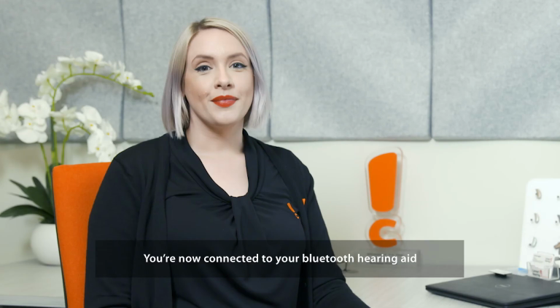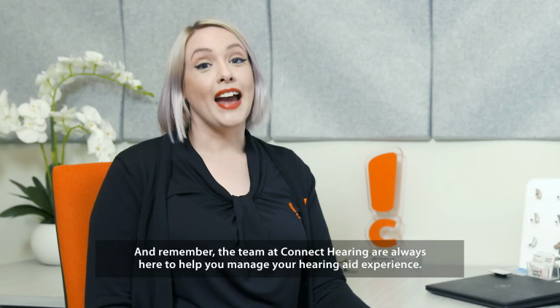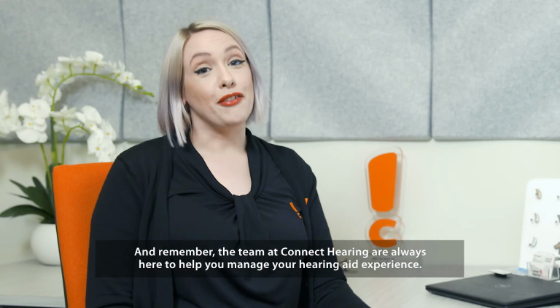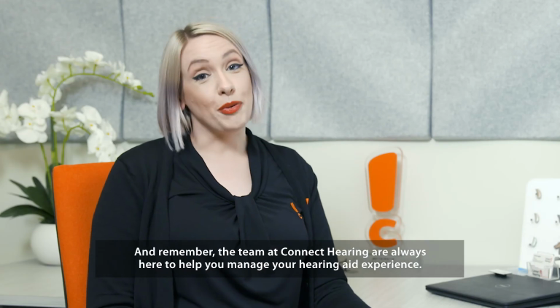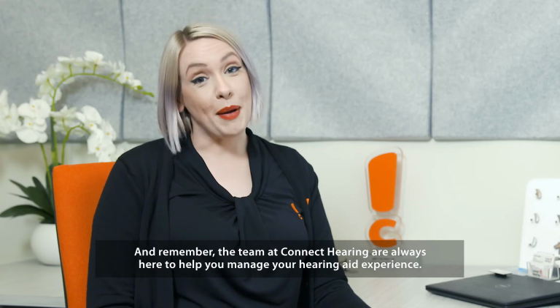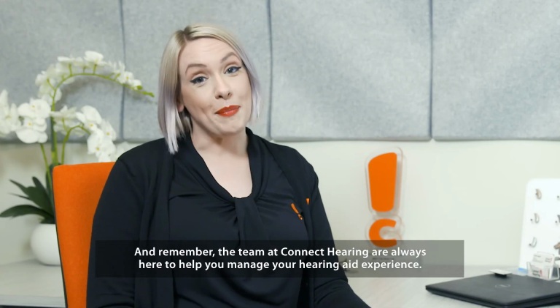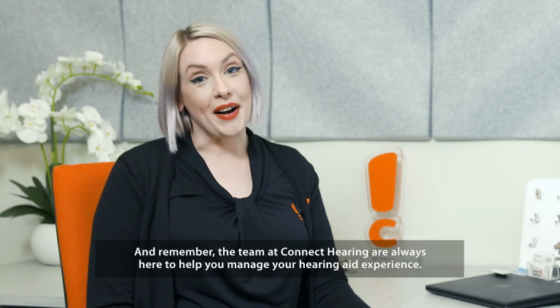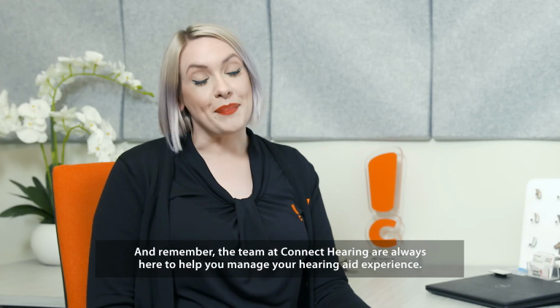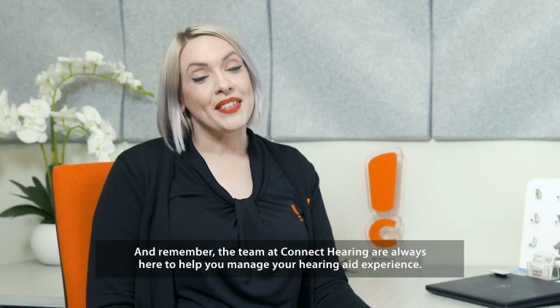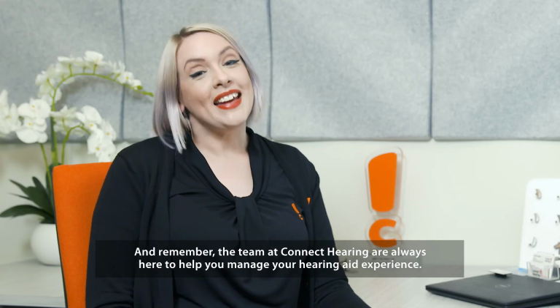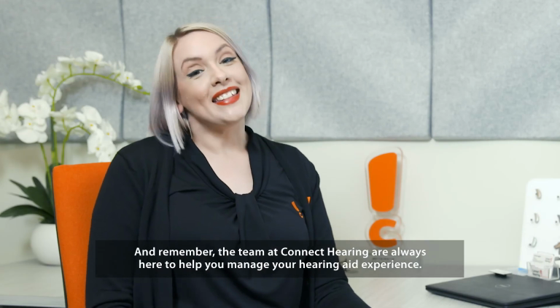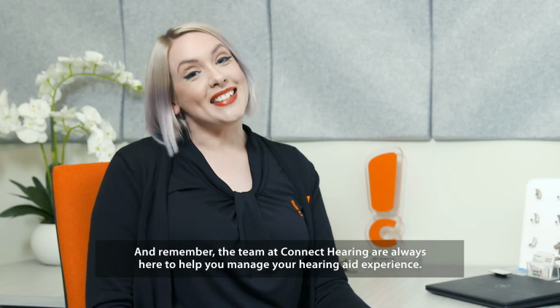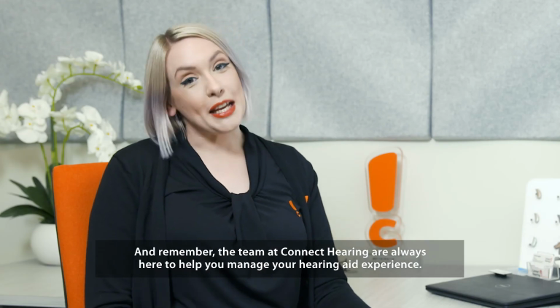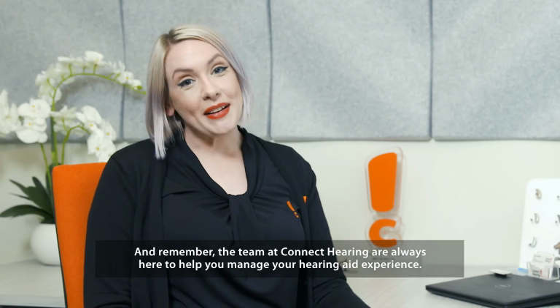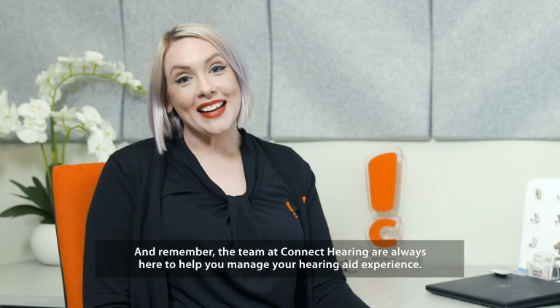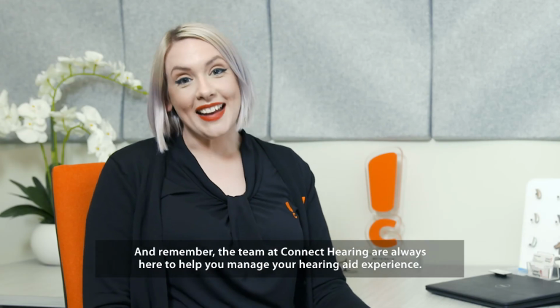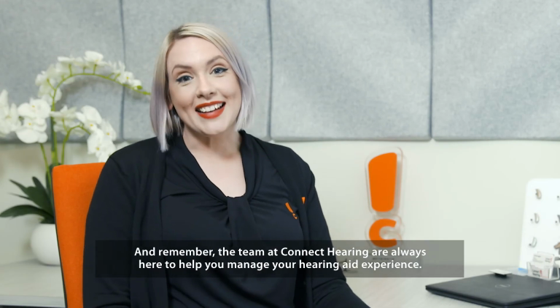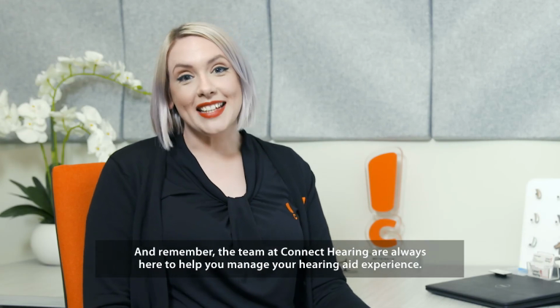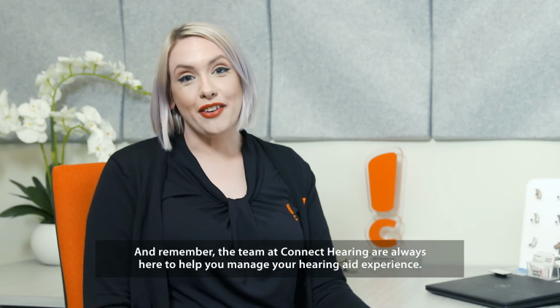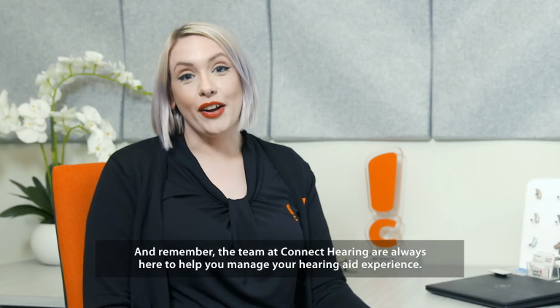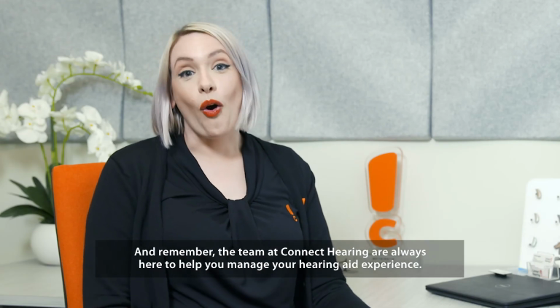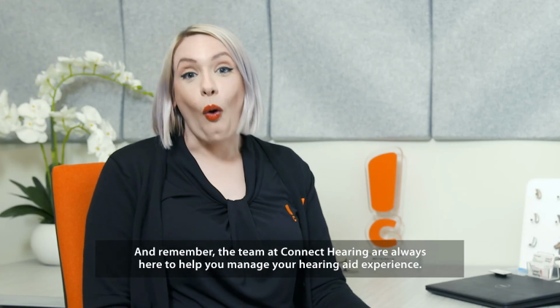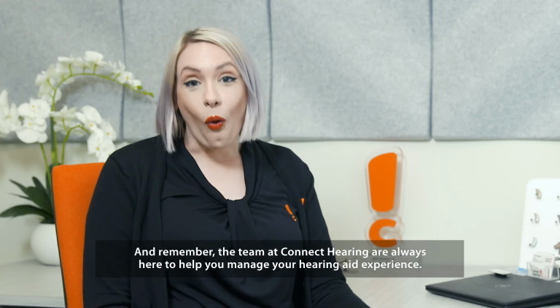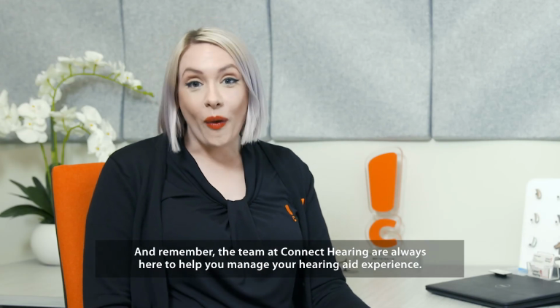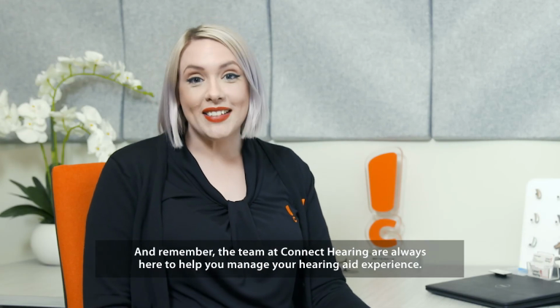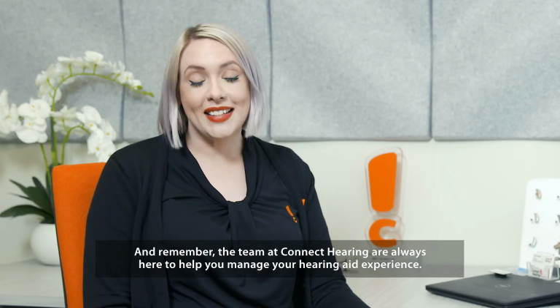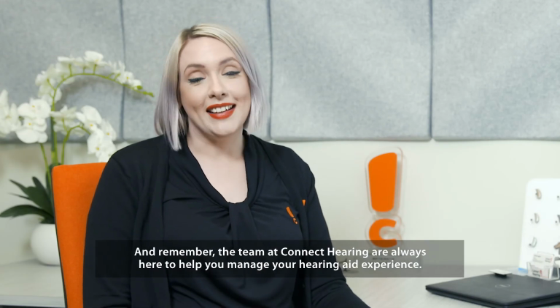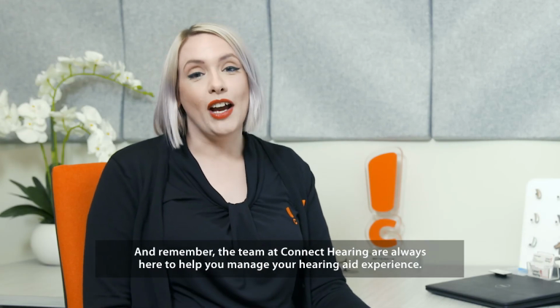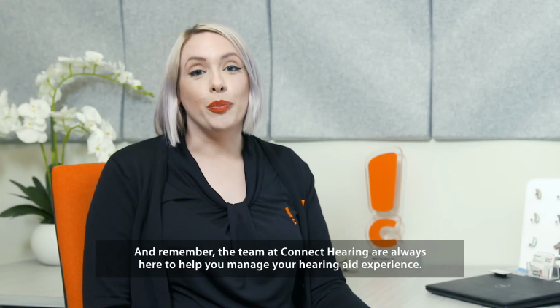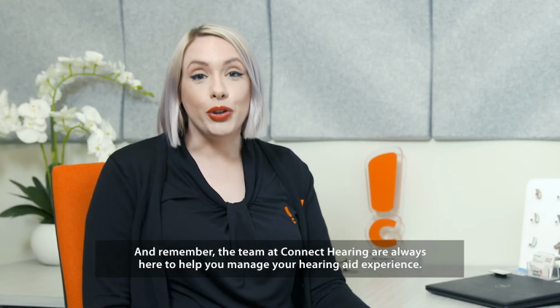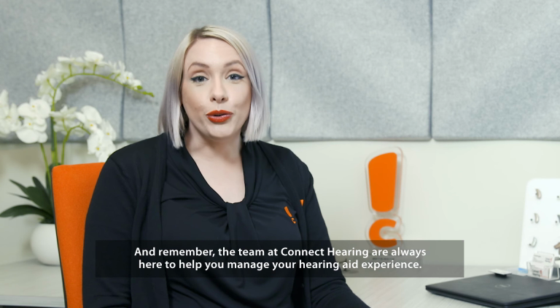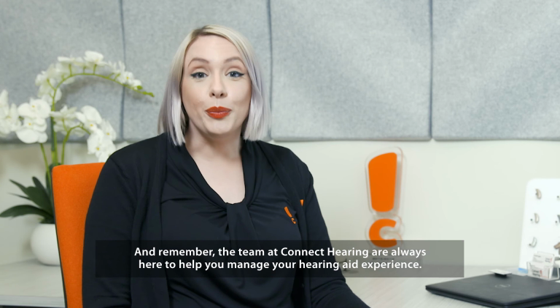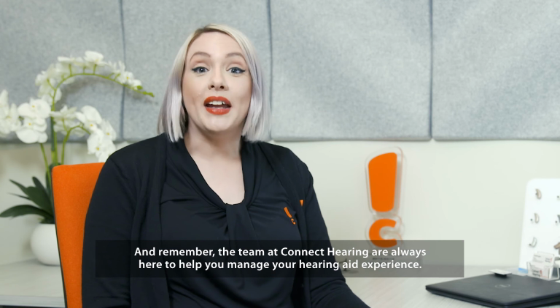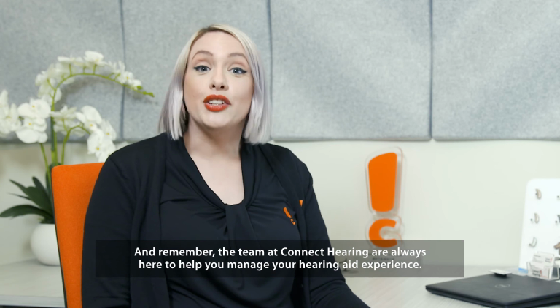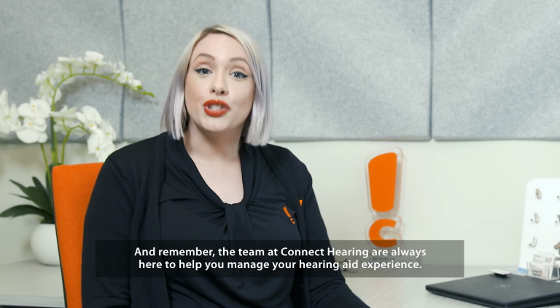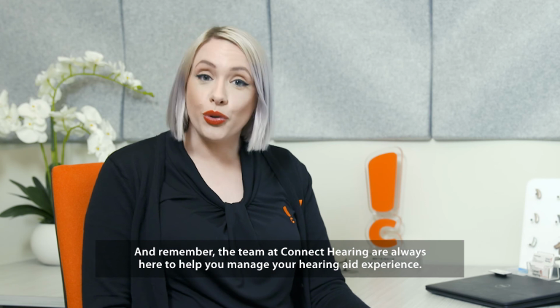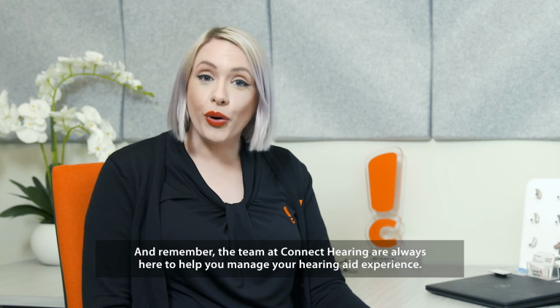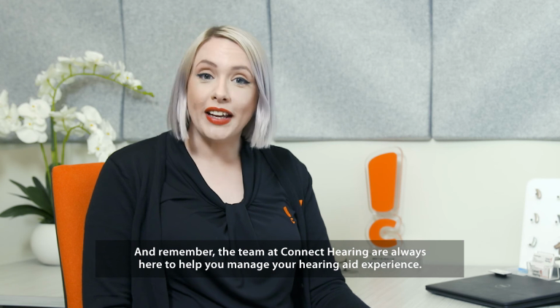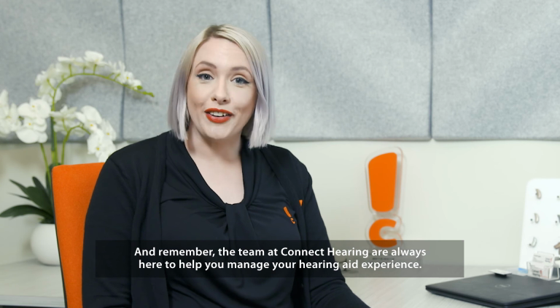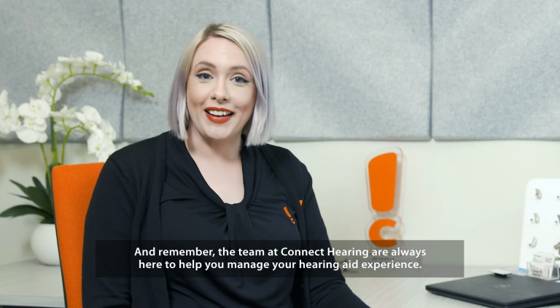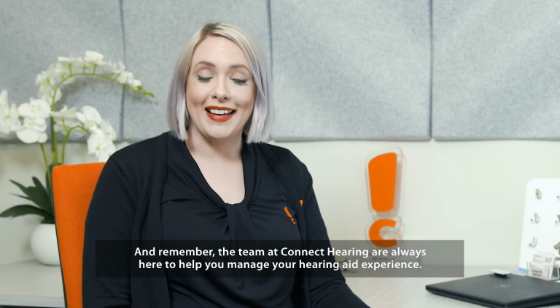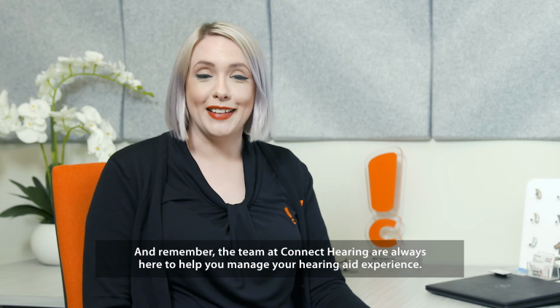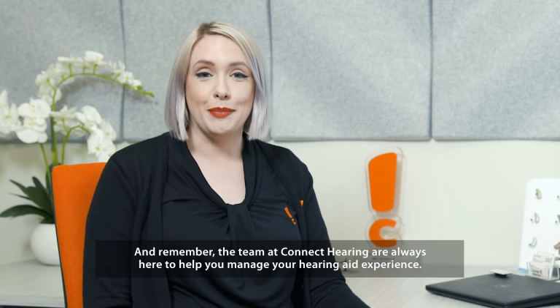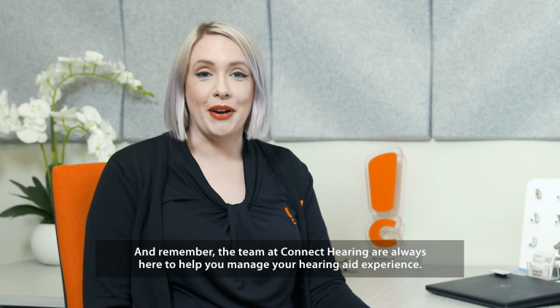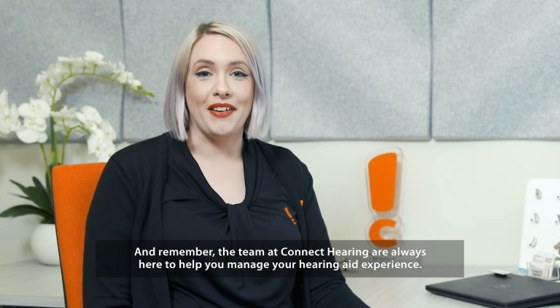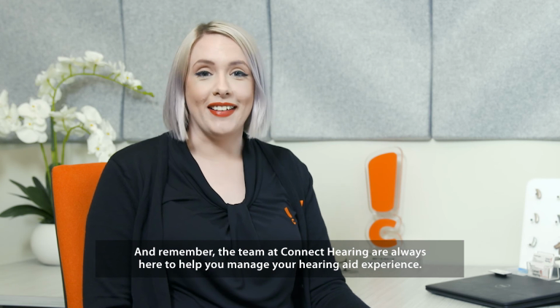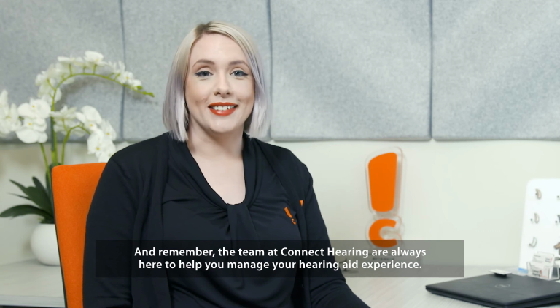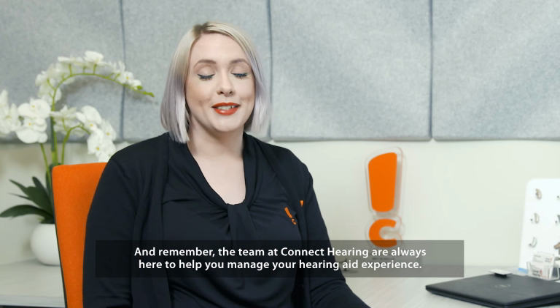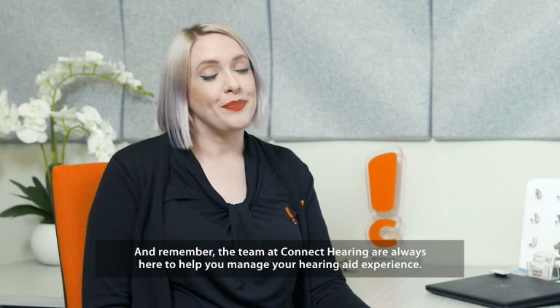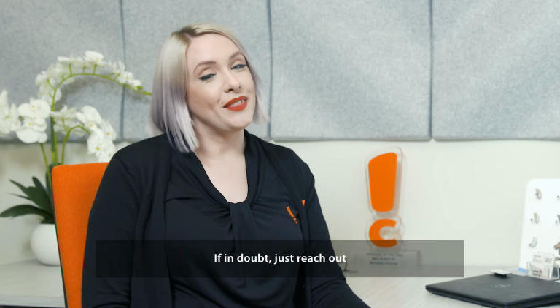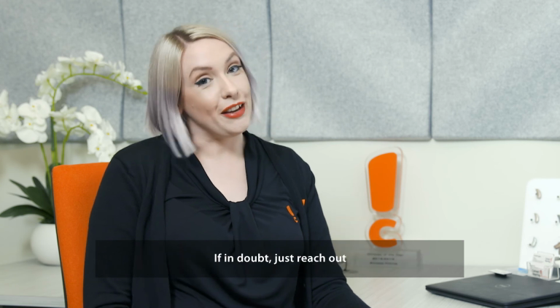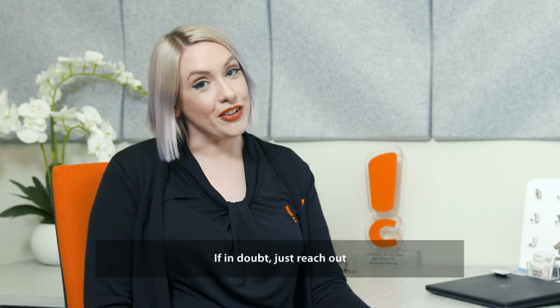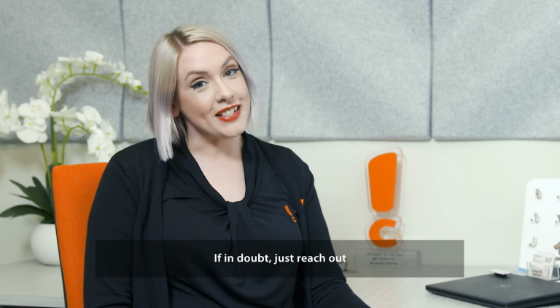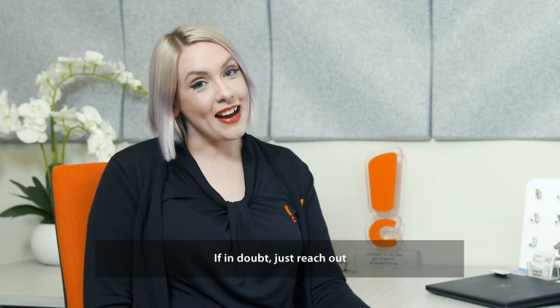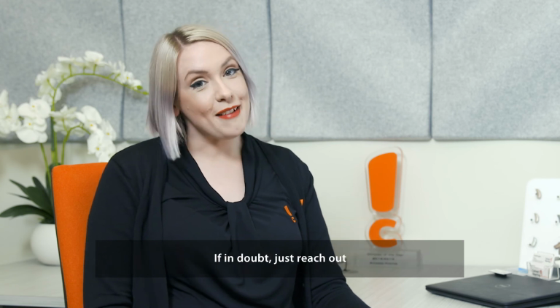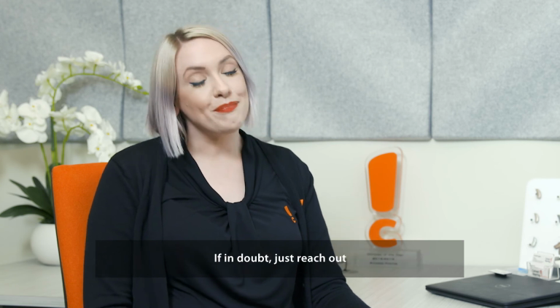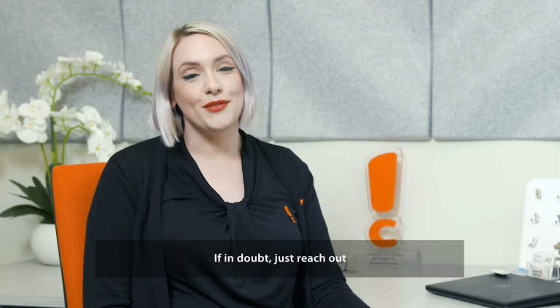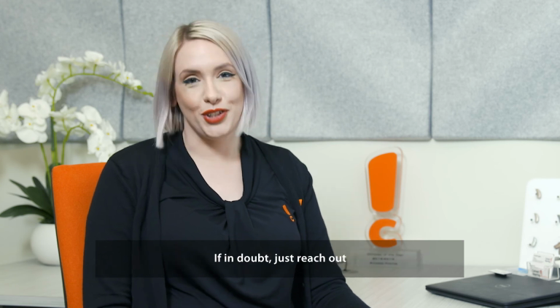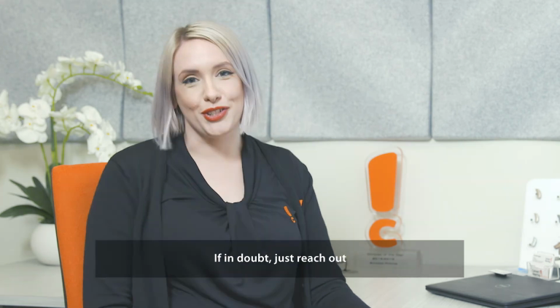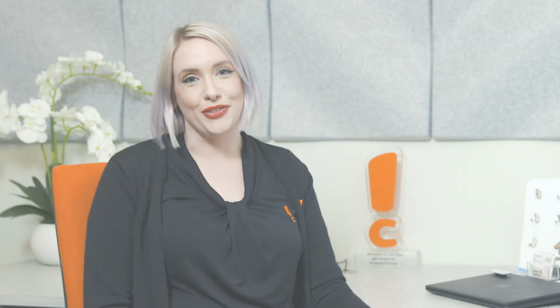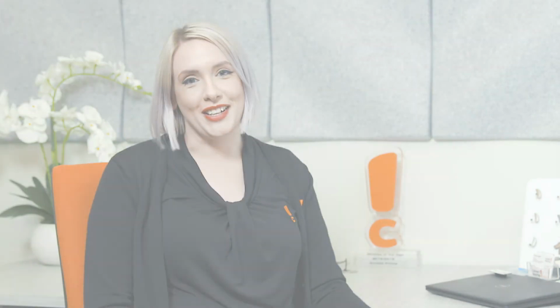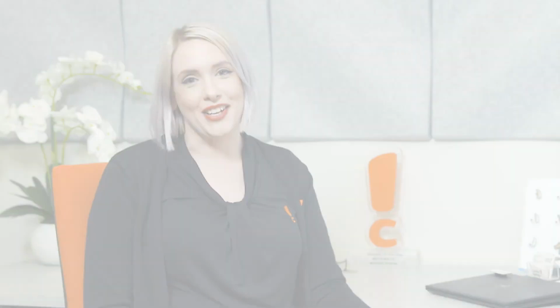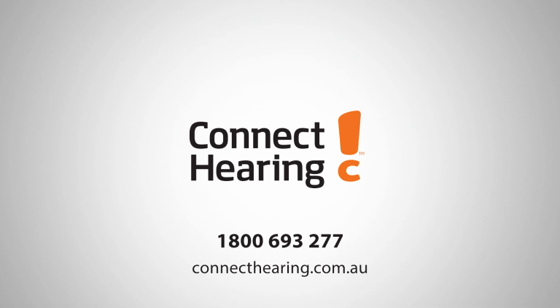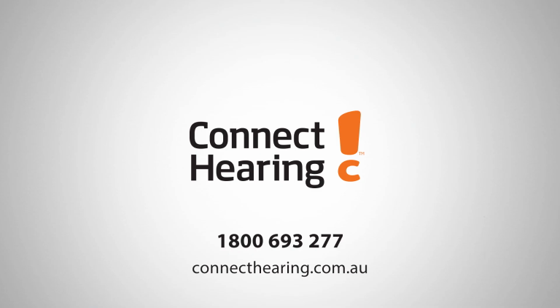Remember, the team at Connect Hearing are always here to help you manage your hearing aid experience. If in doubt, just reach out.